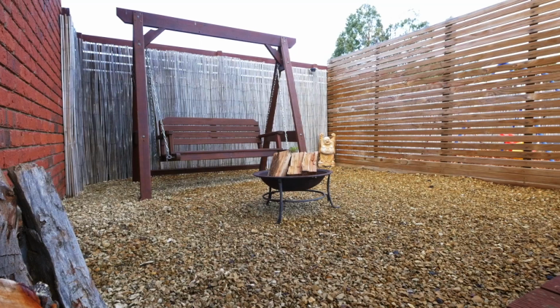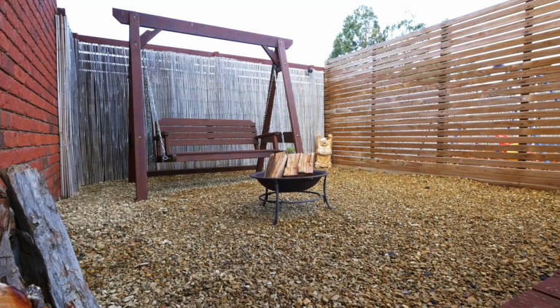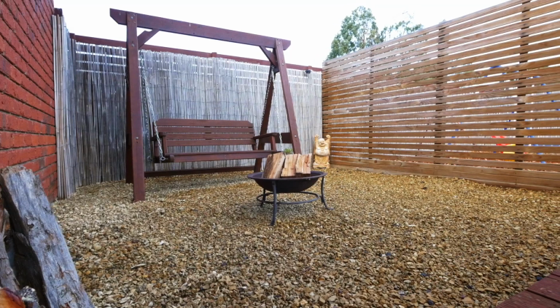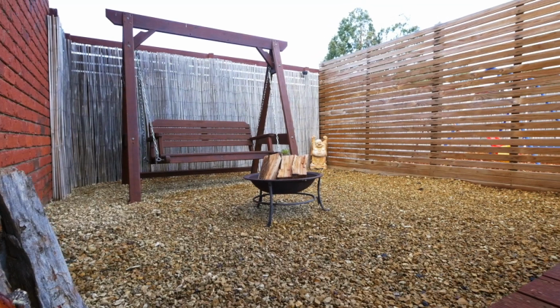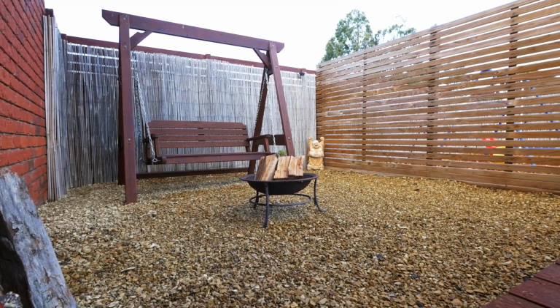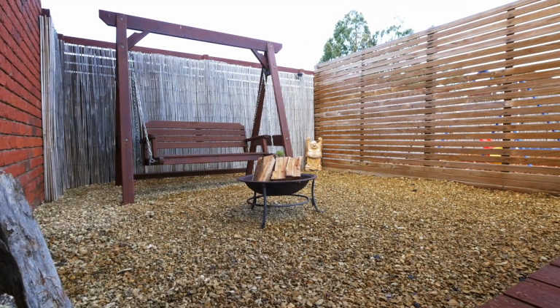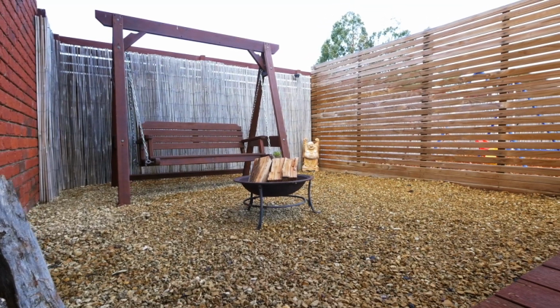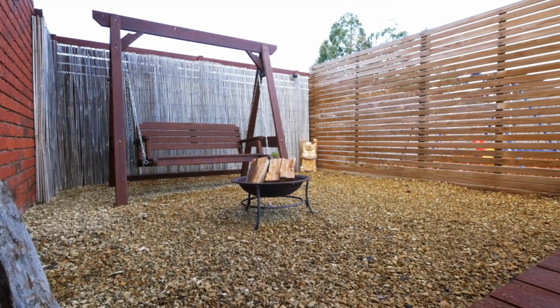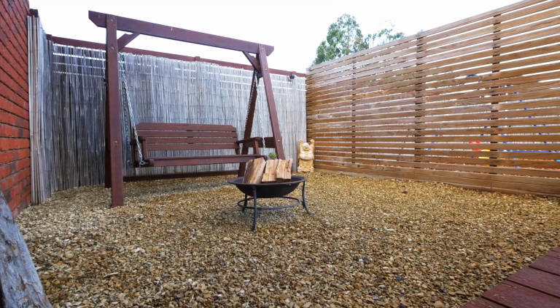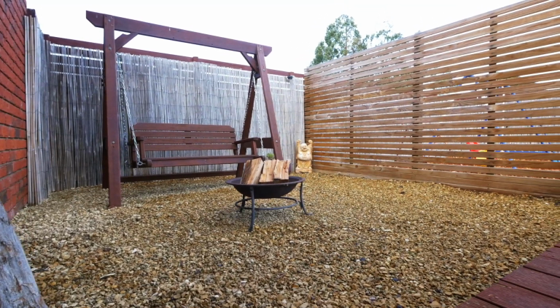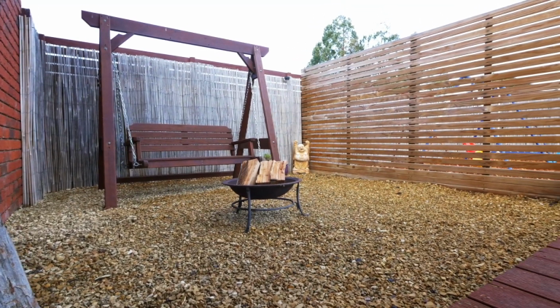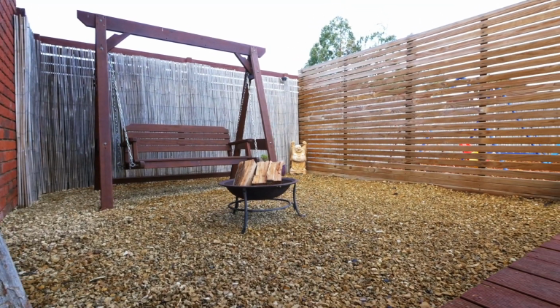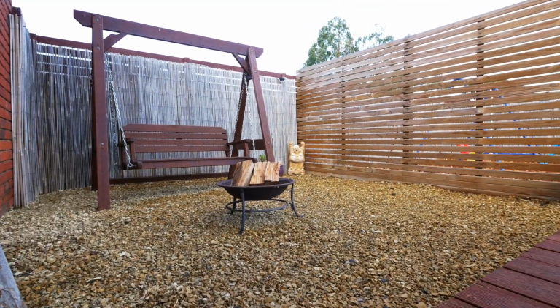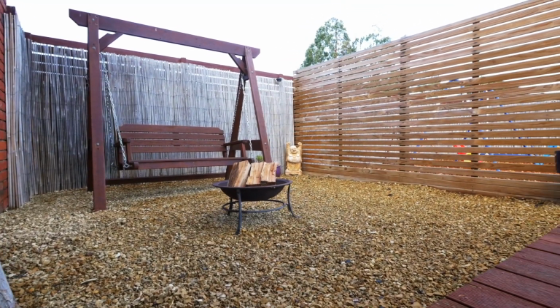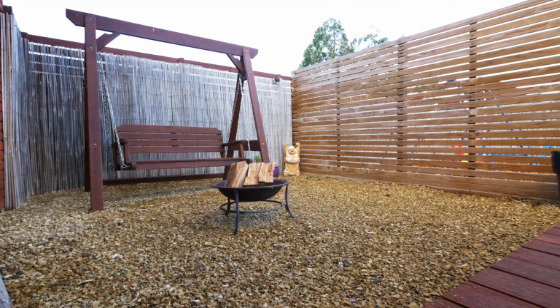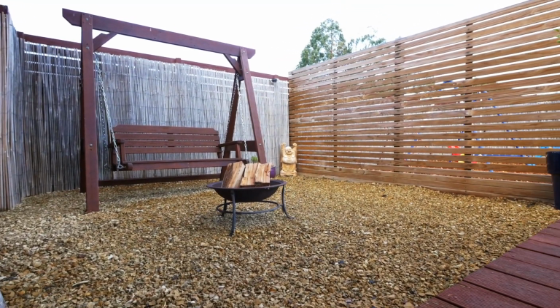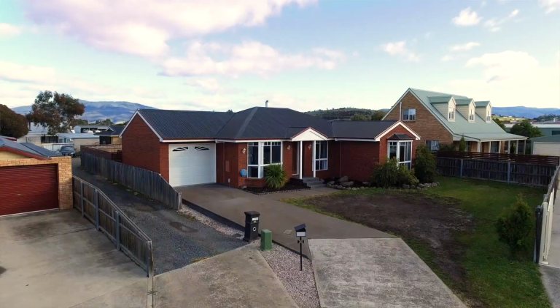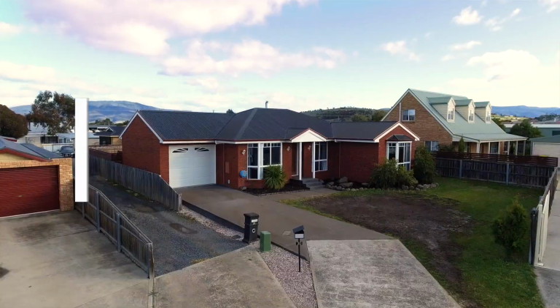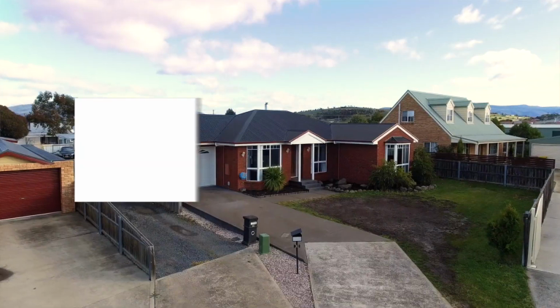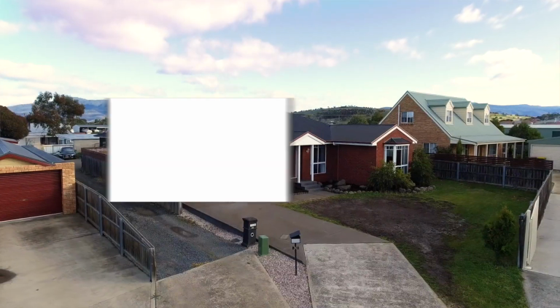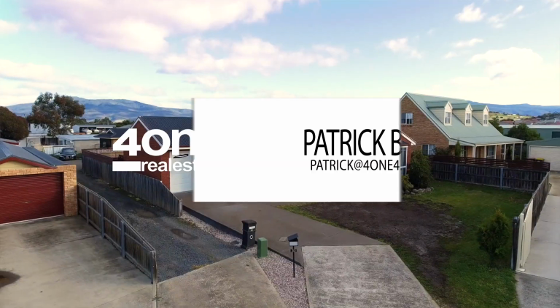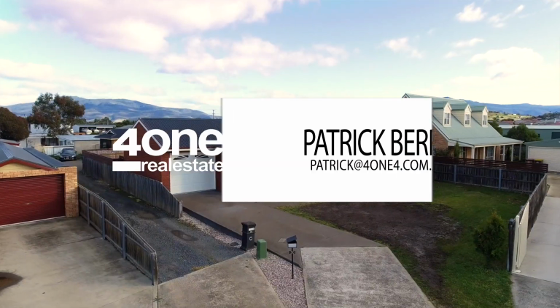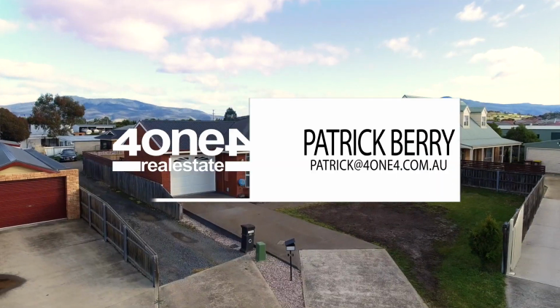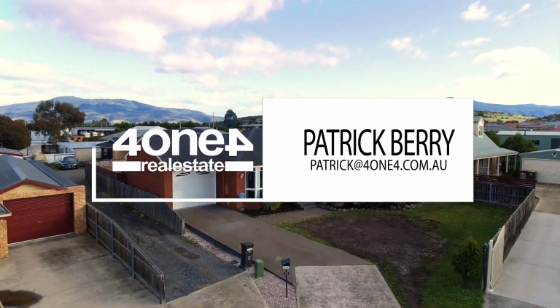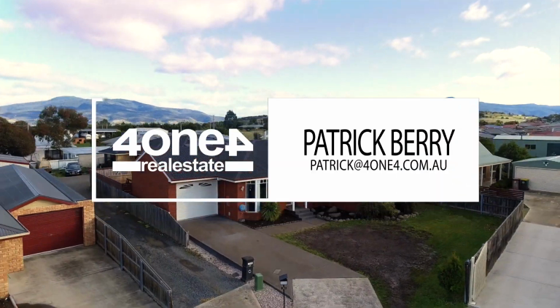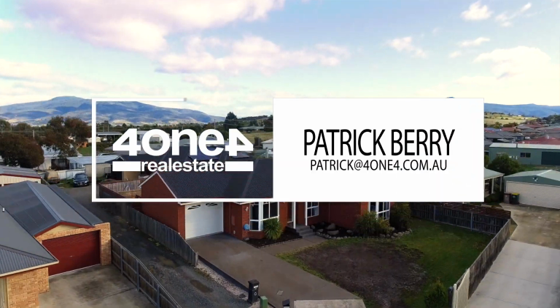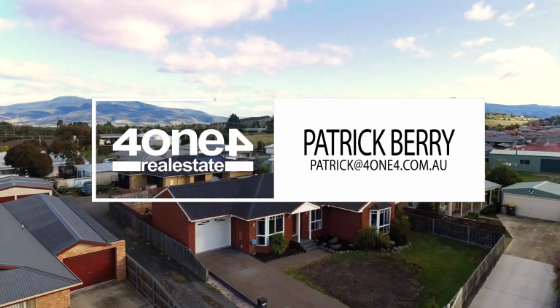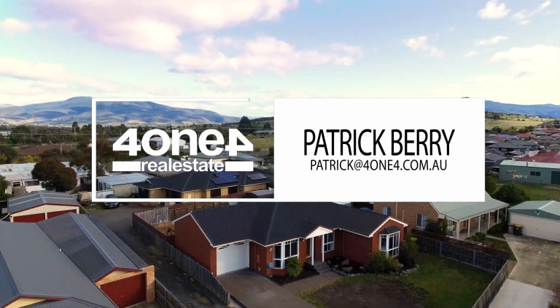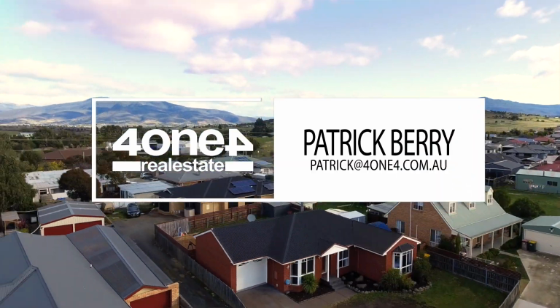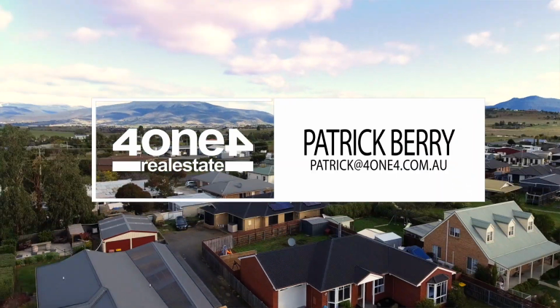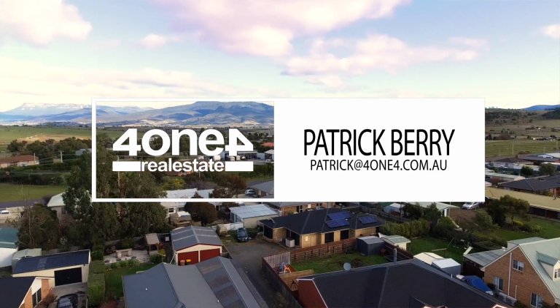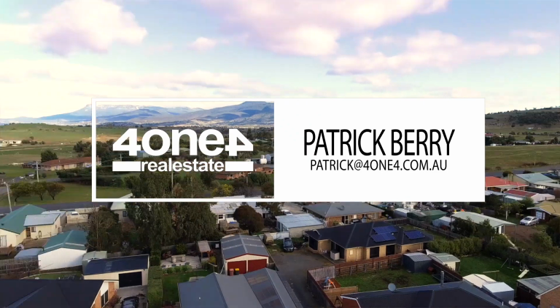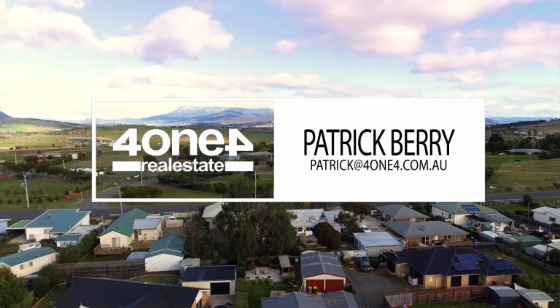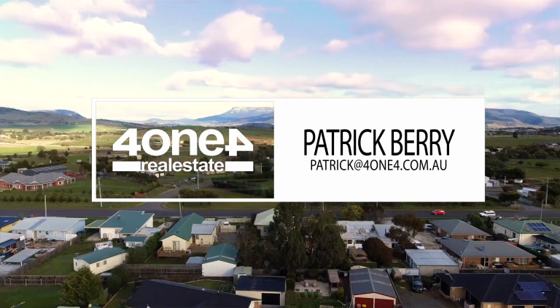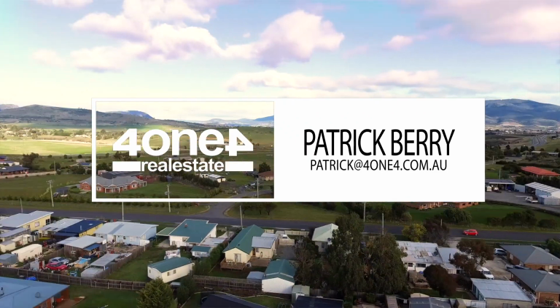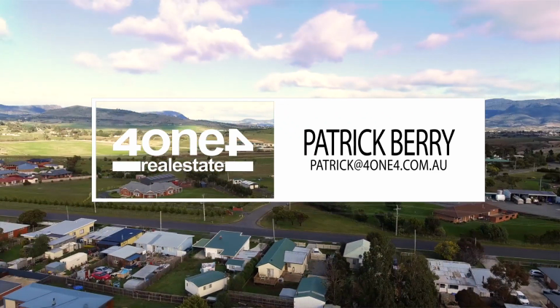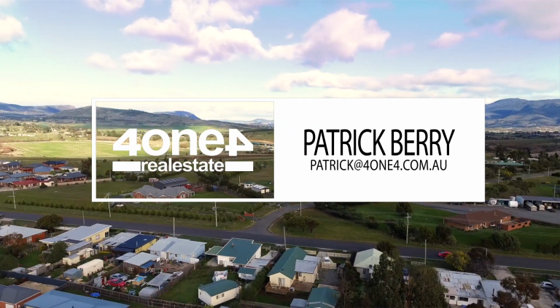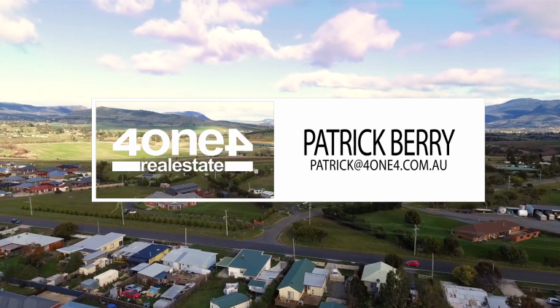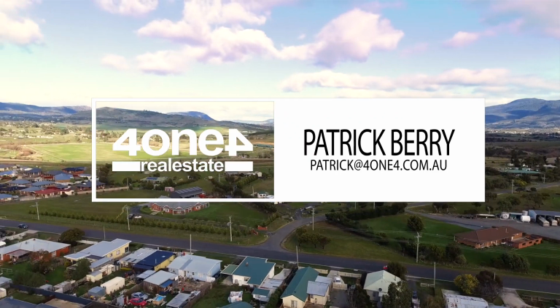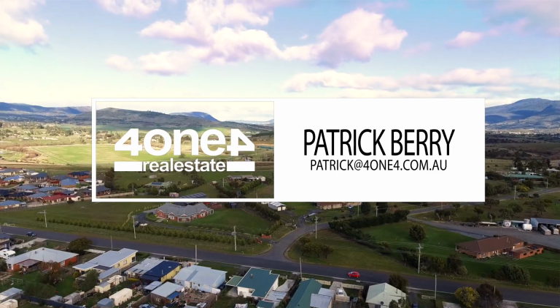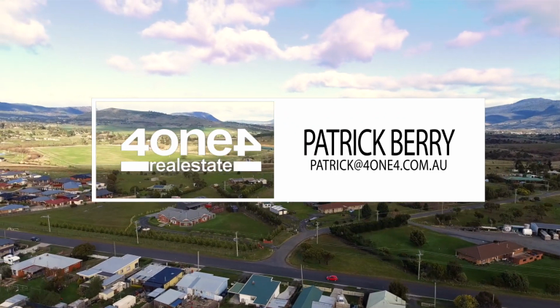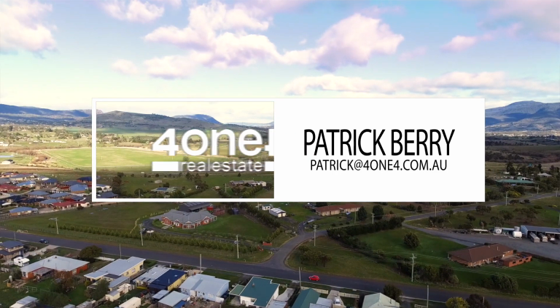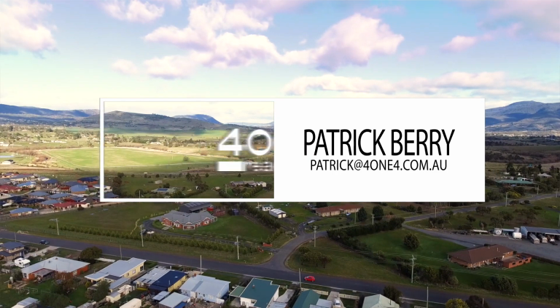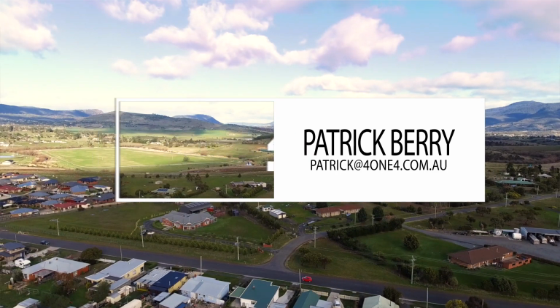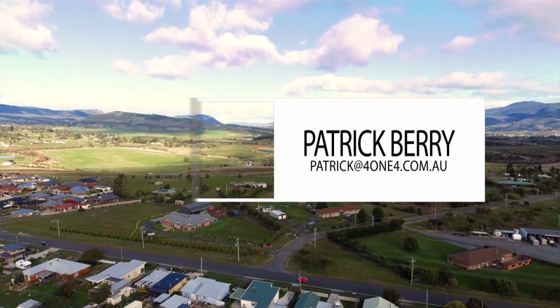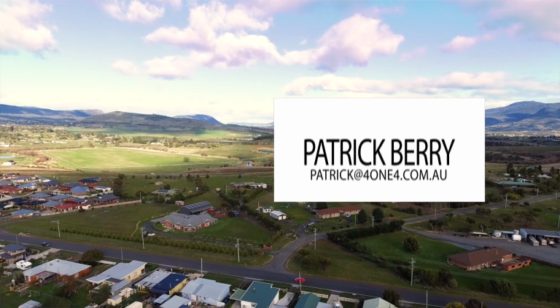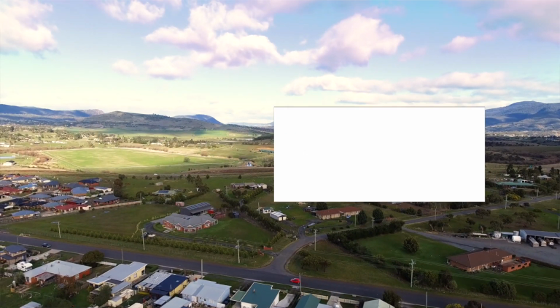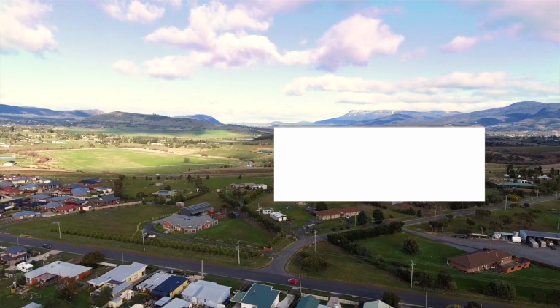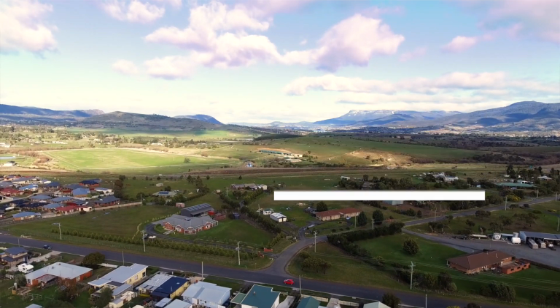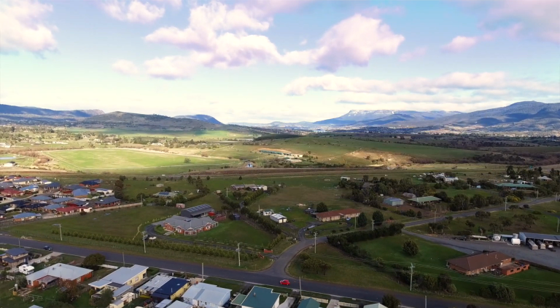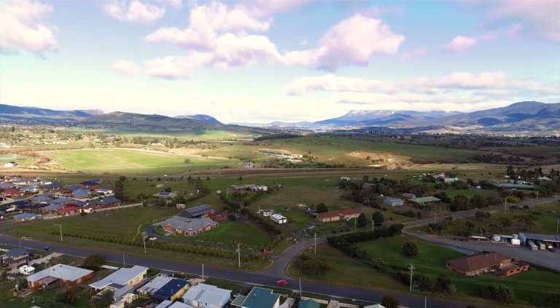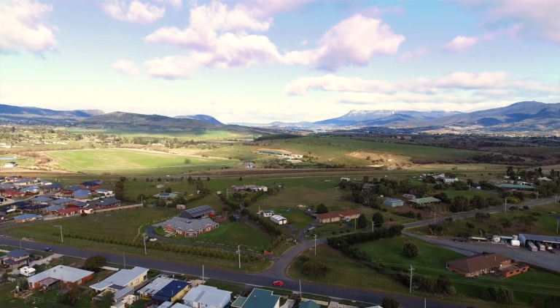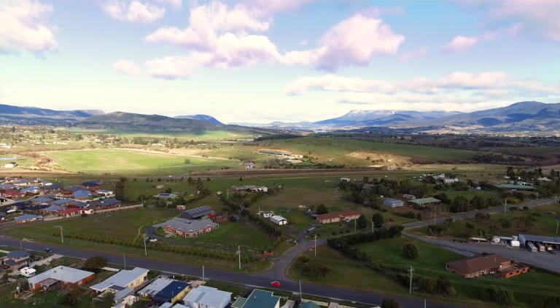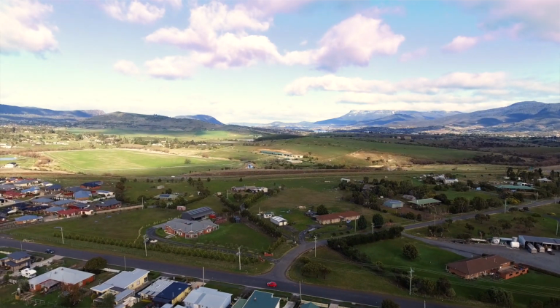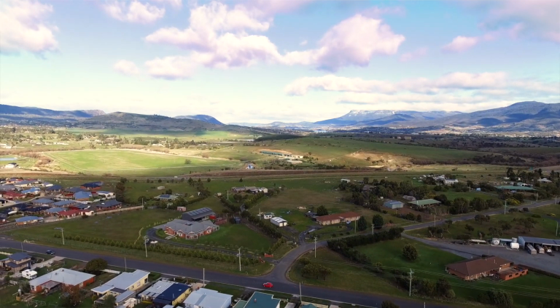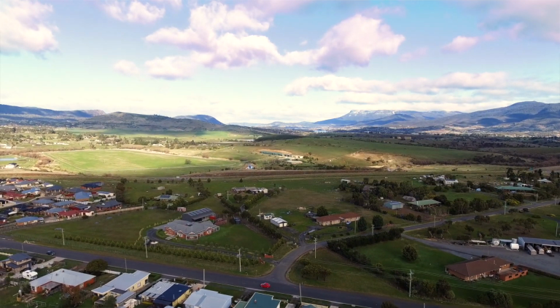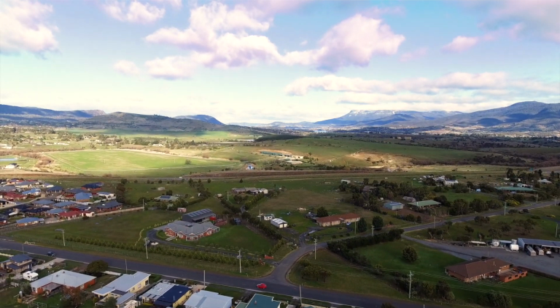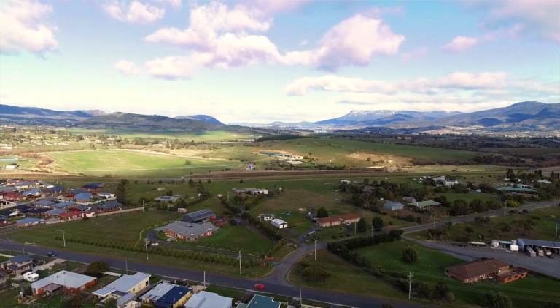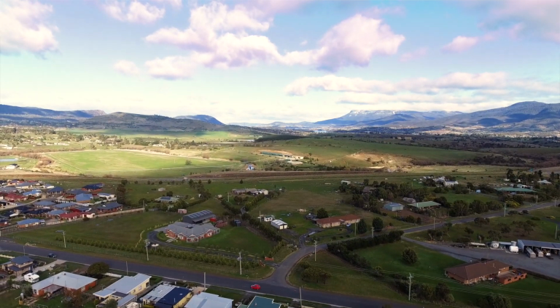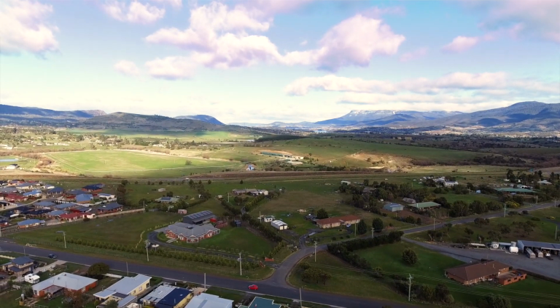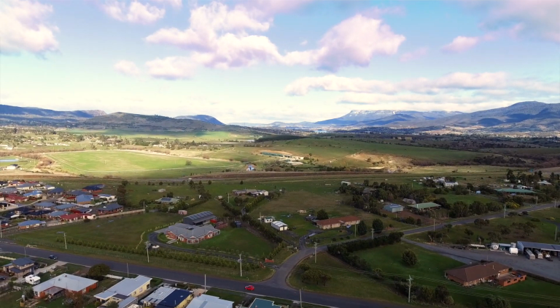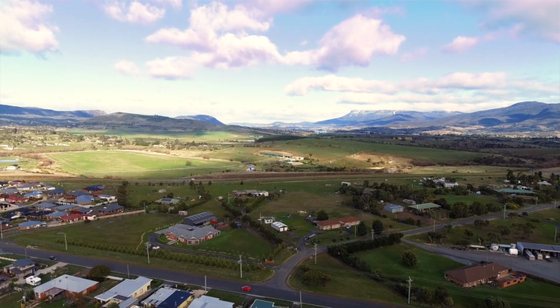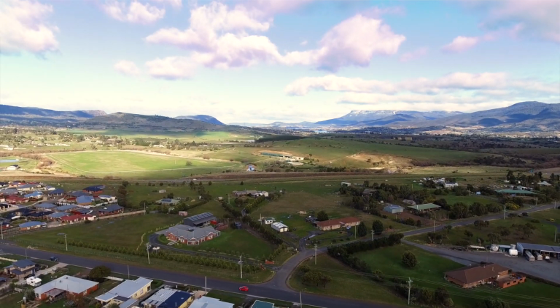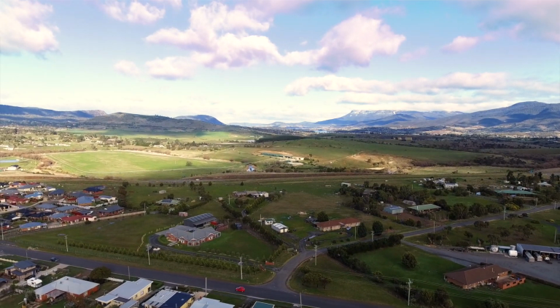So if you're after a property on a level allotment in a quiet location, then call us today, as I can guarantee upon inspection you will not be disappointed.